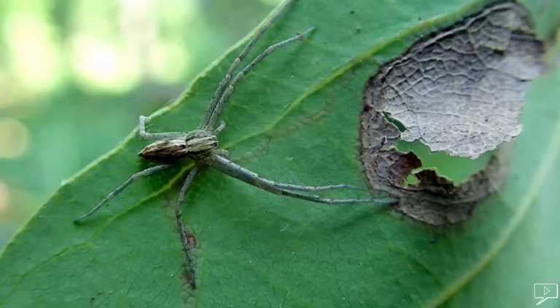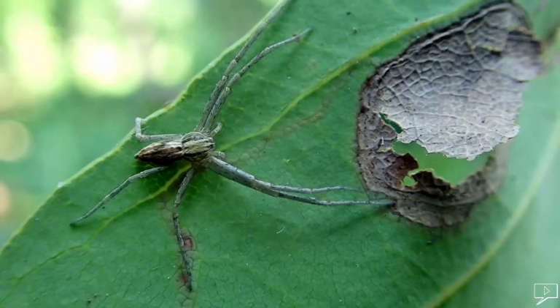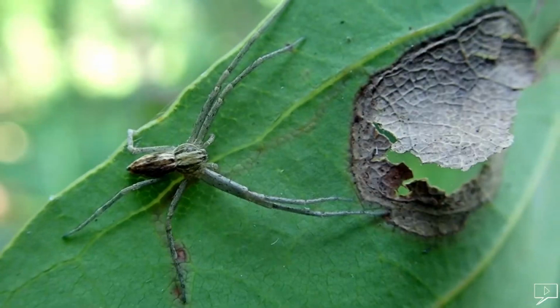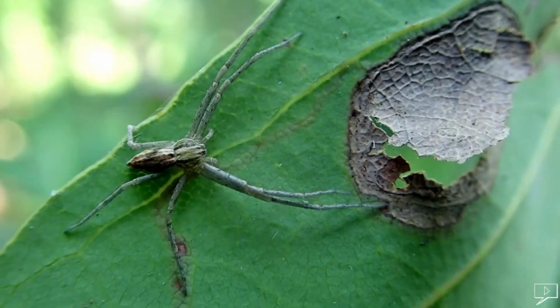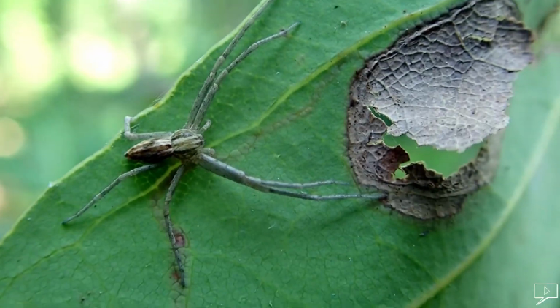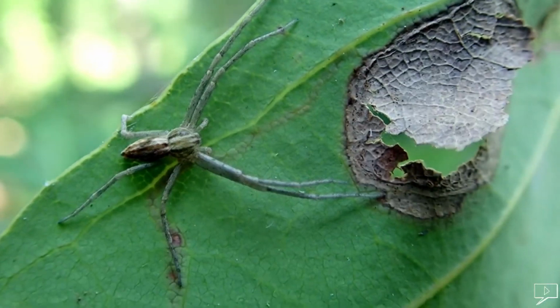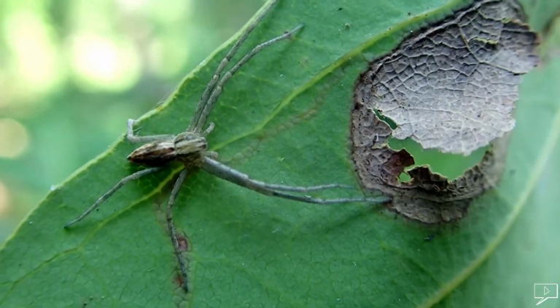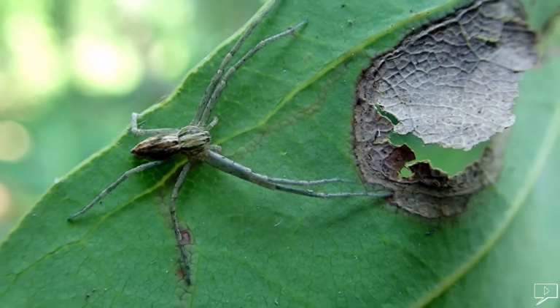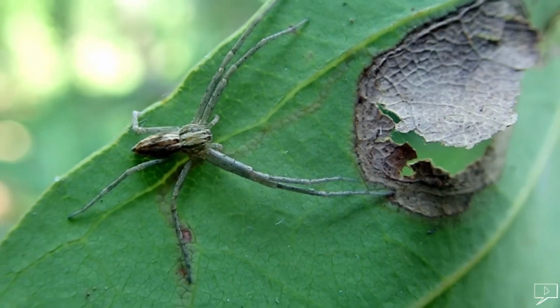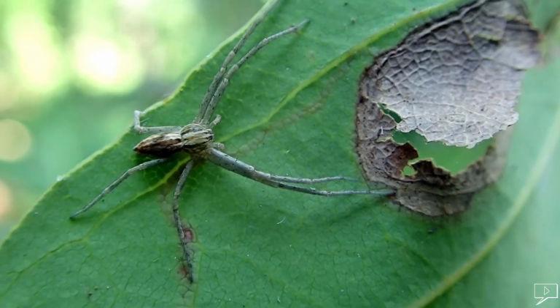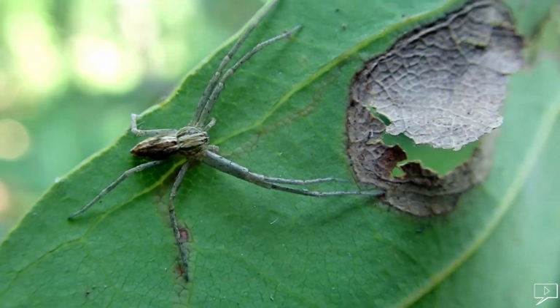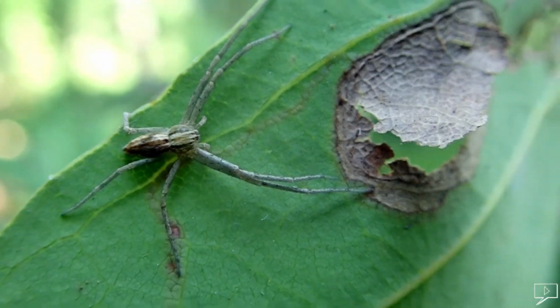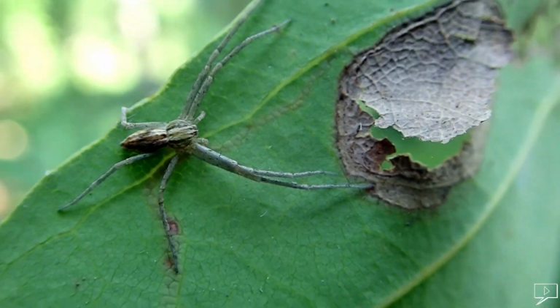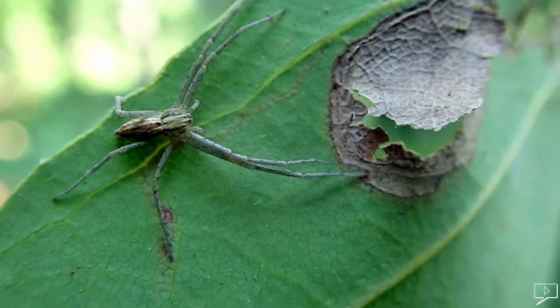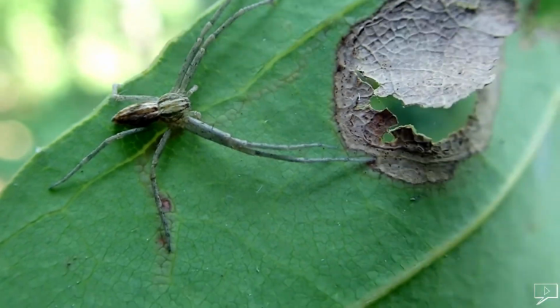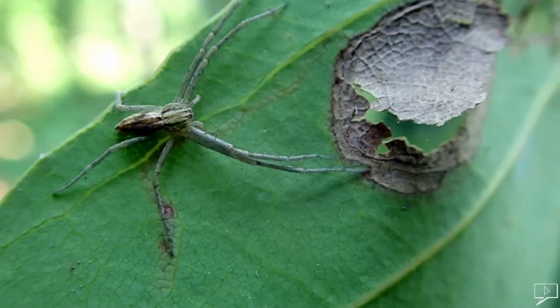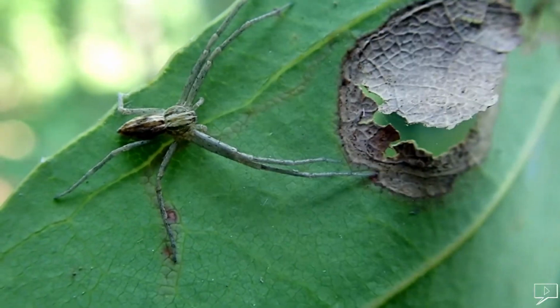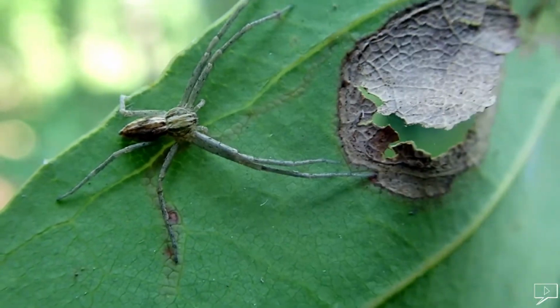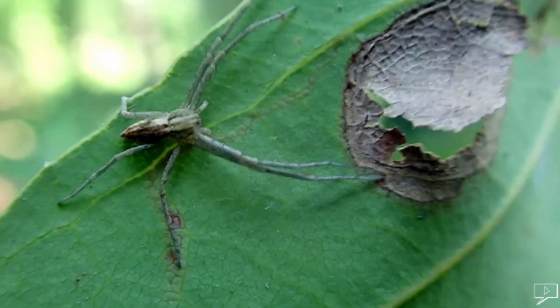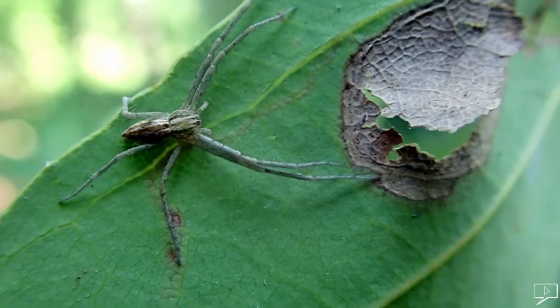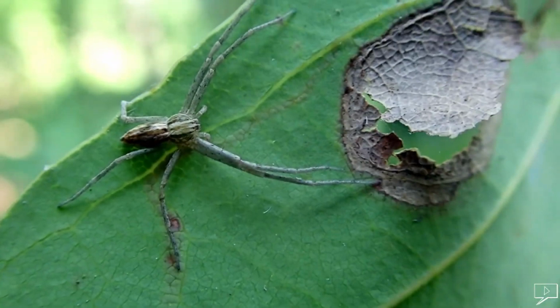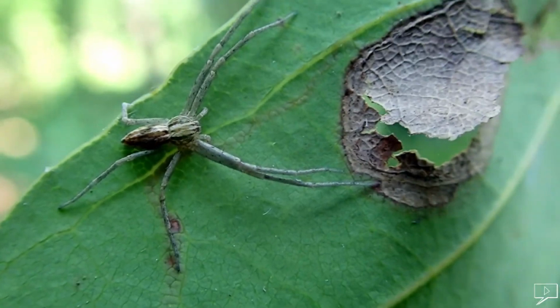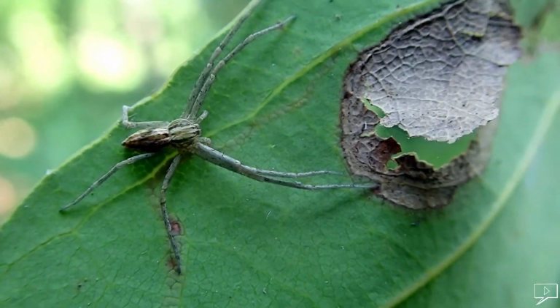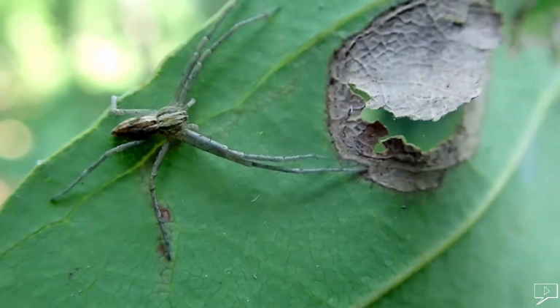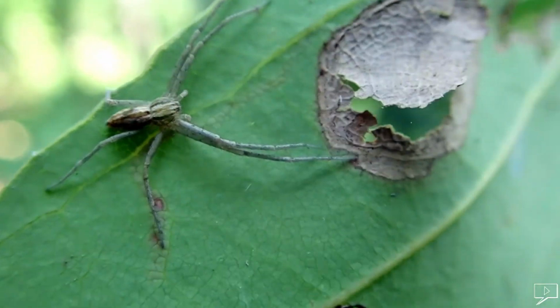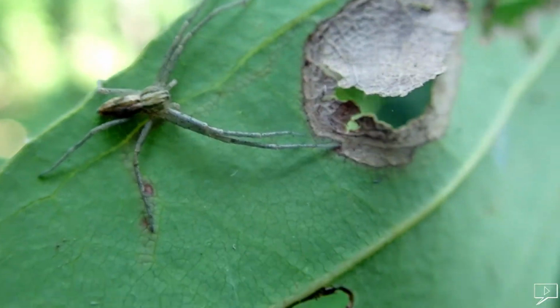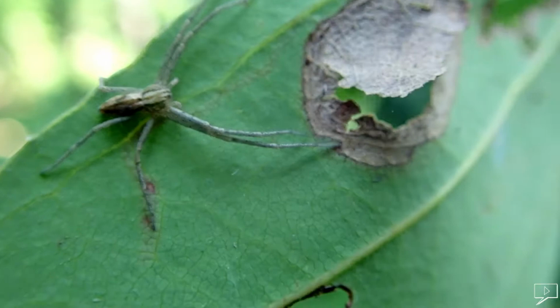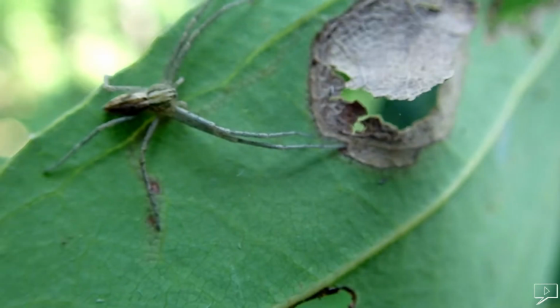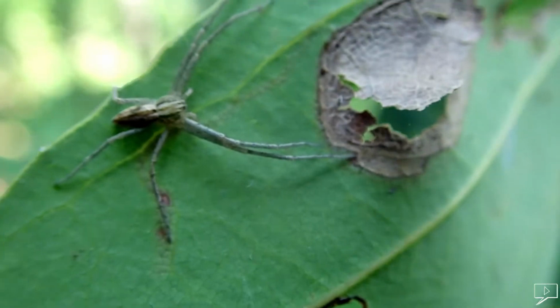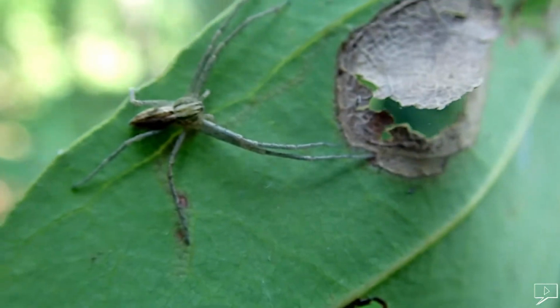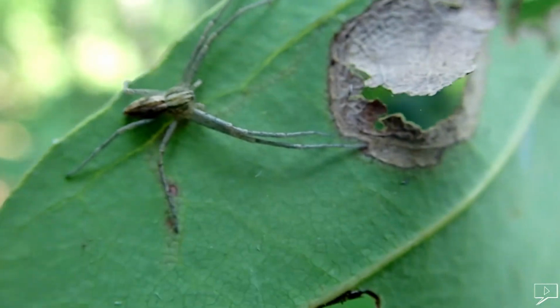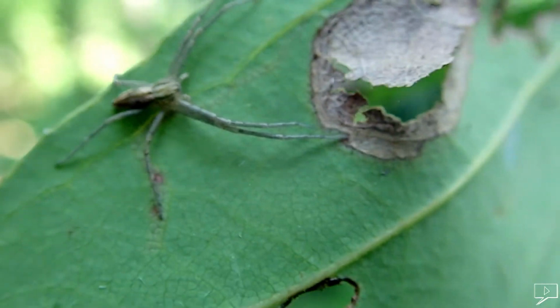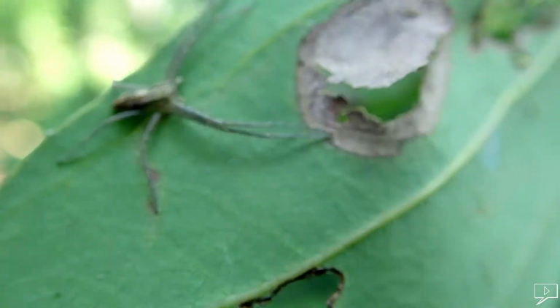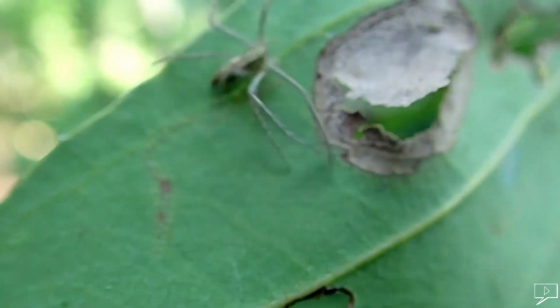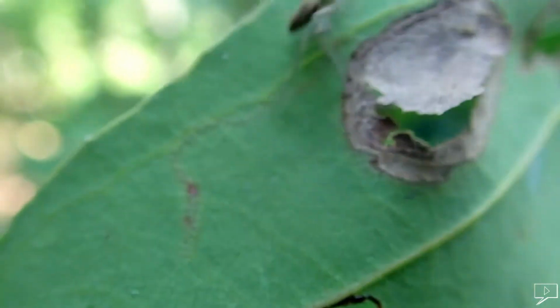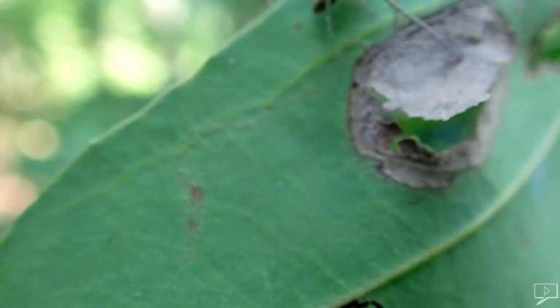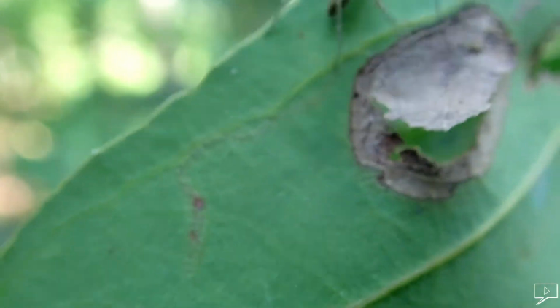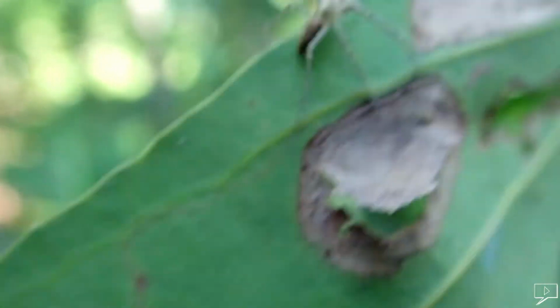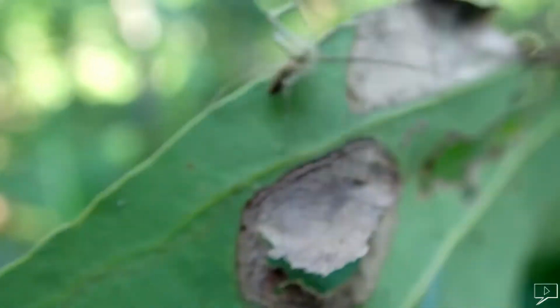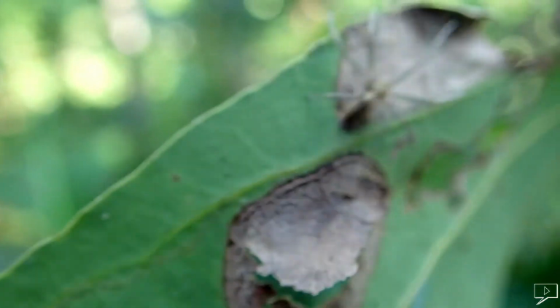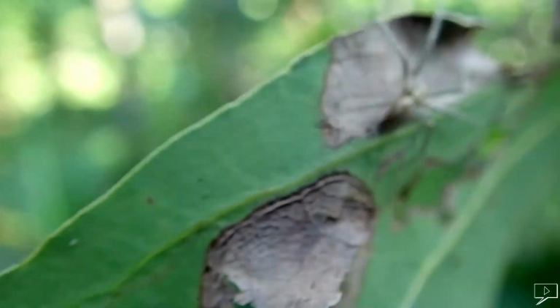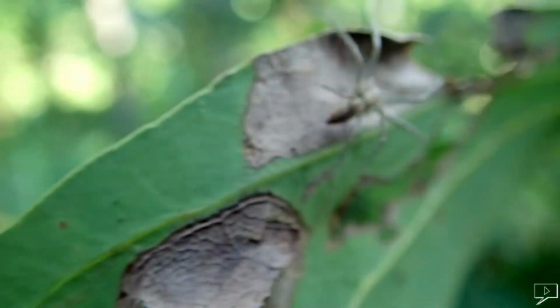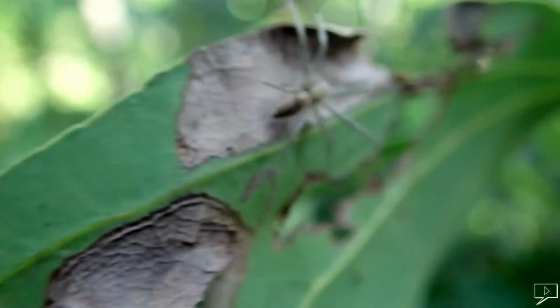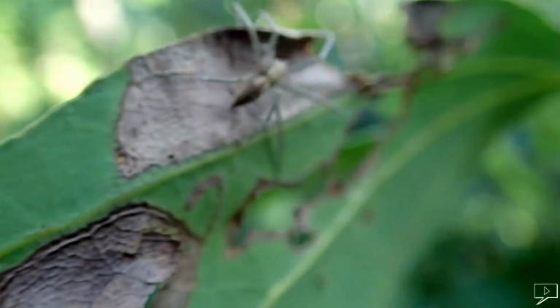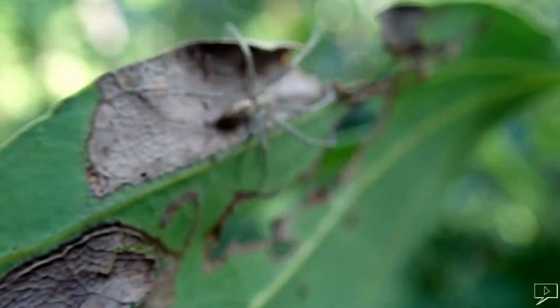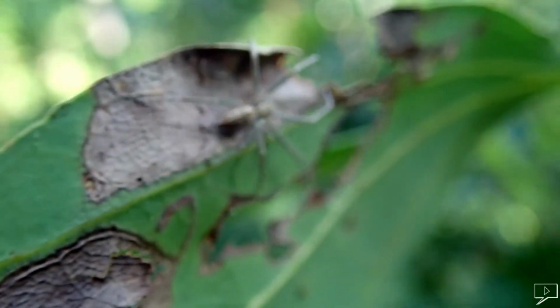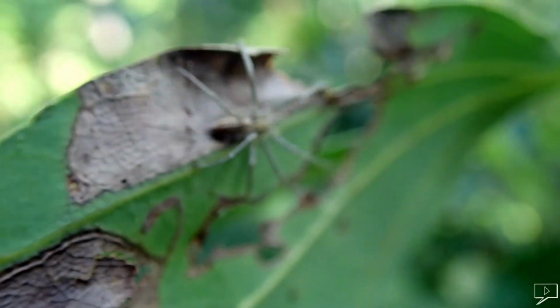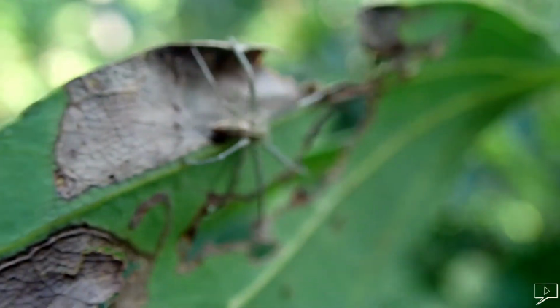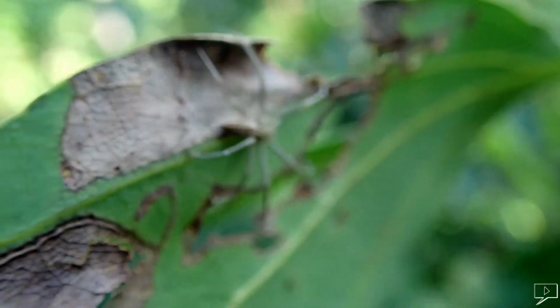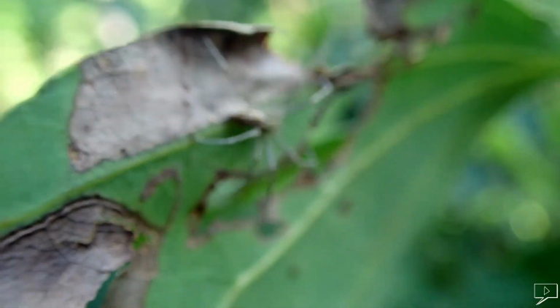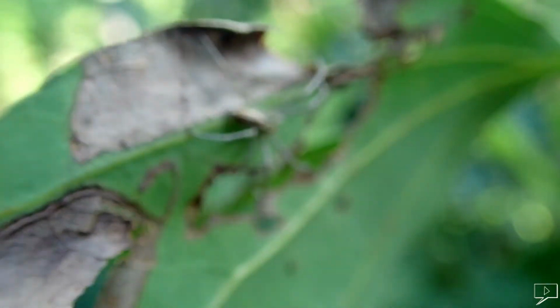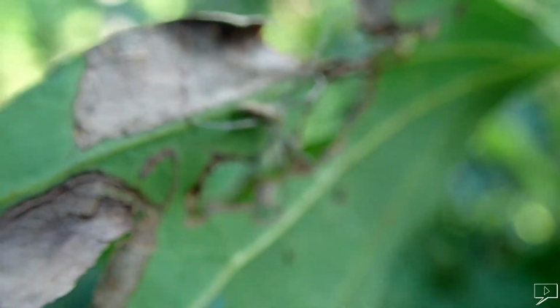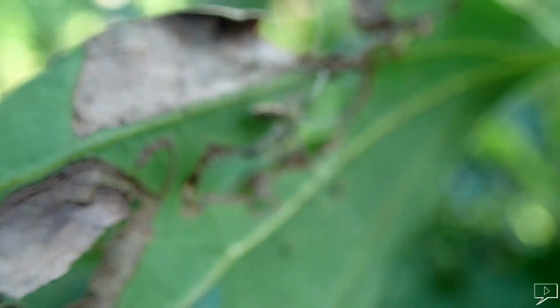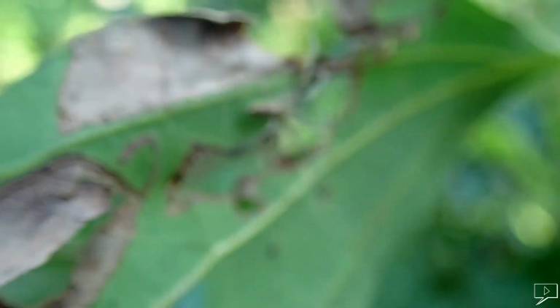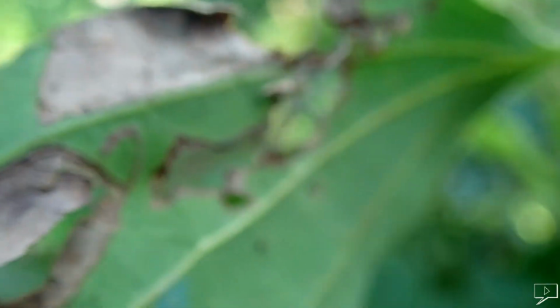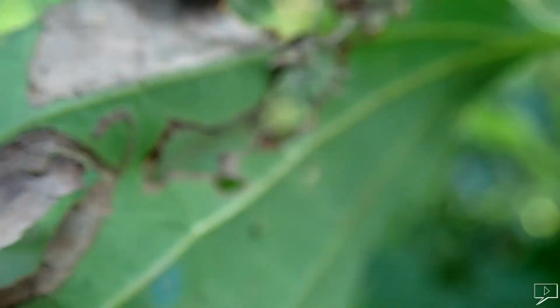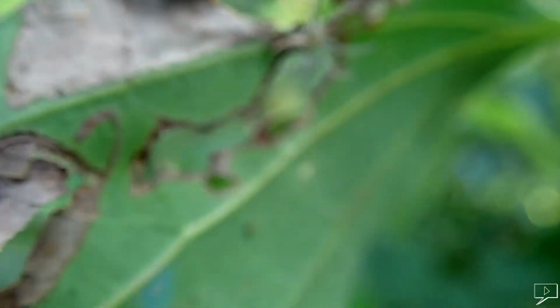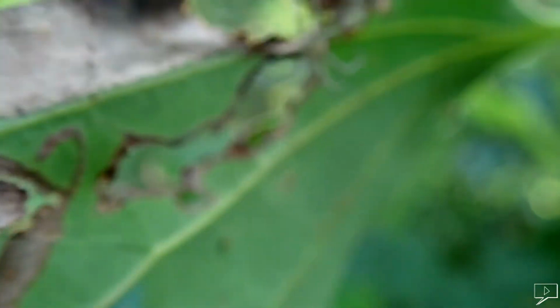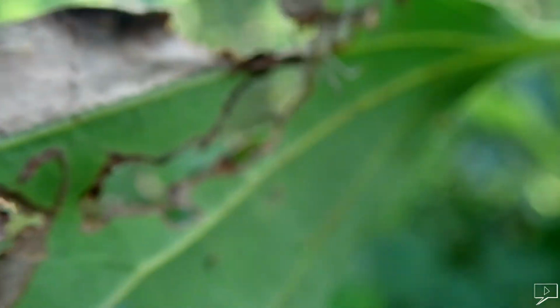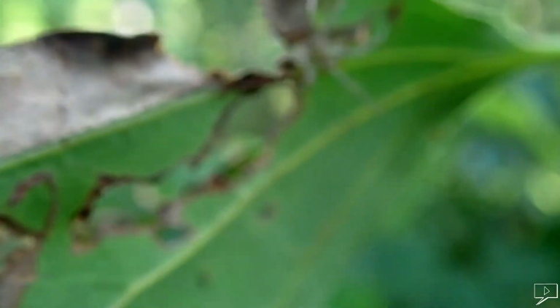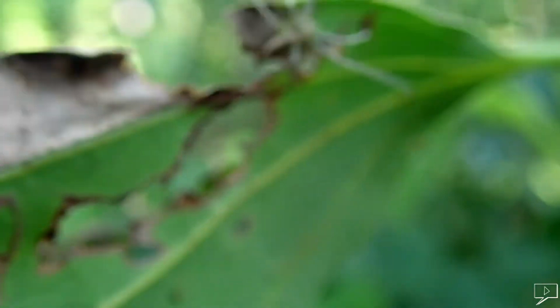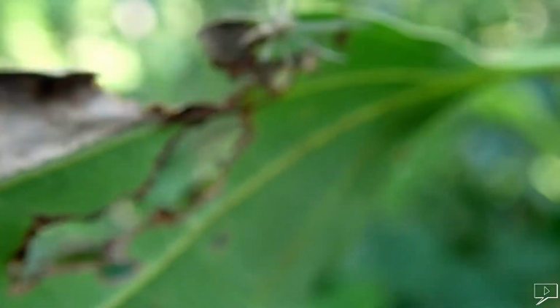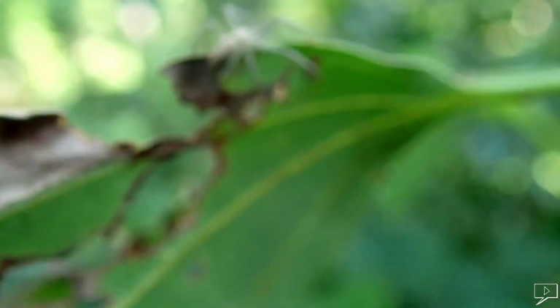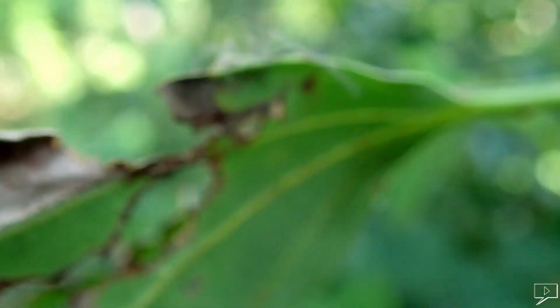Spiders are well aware of their environment. If they sense any danger, they know where to hide and how to hide.